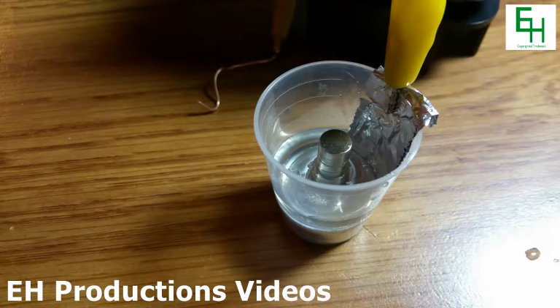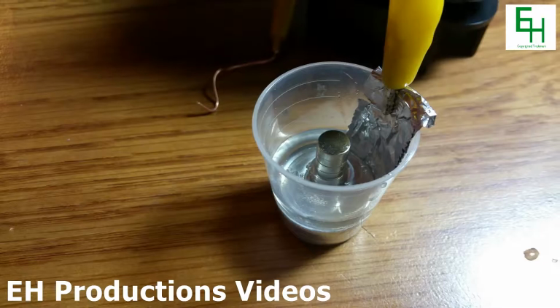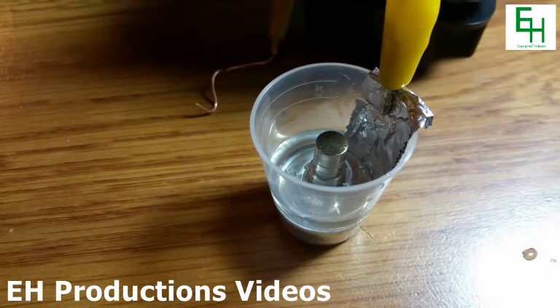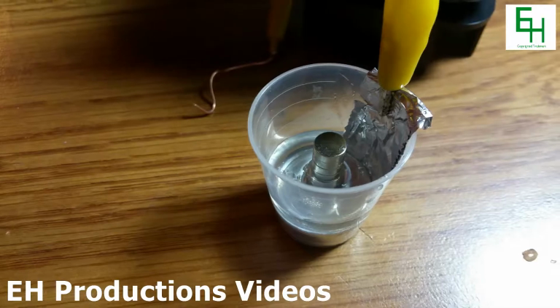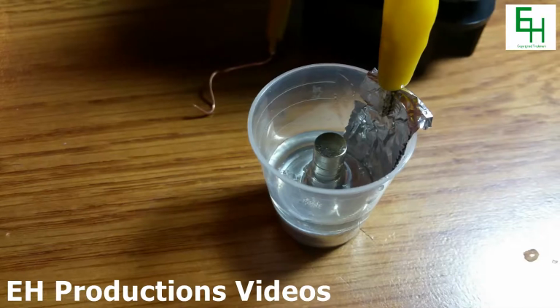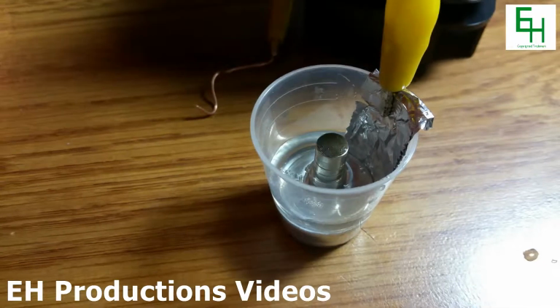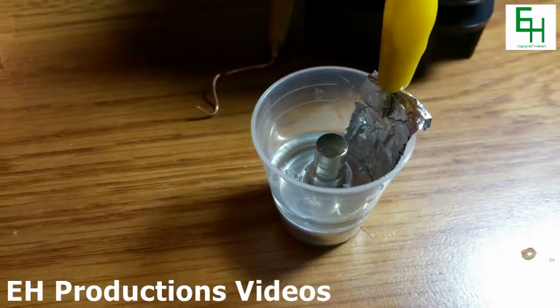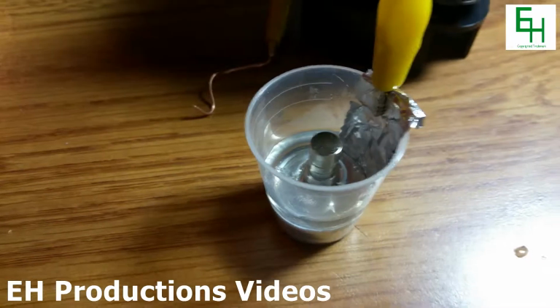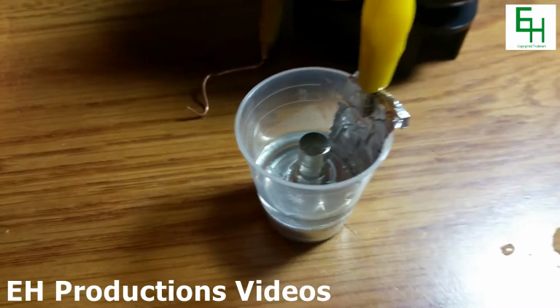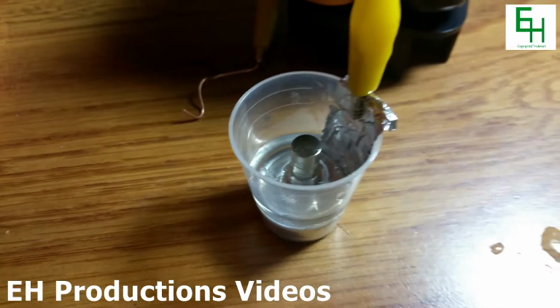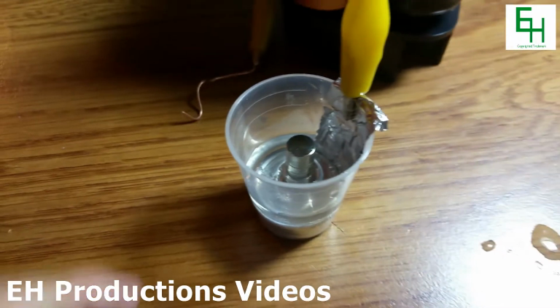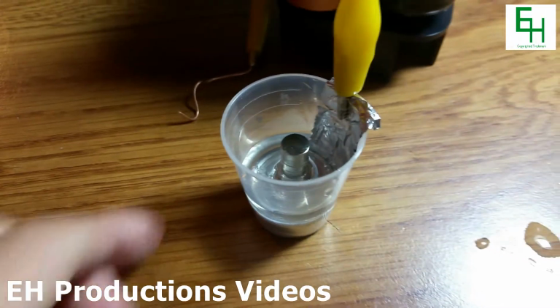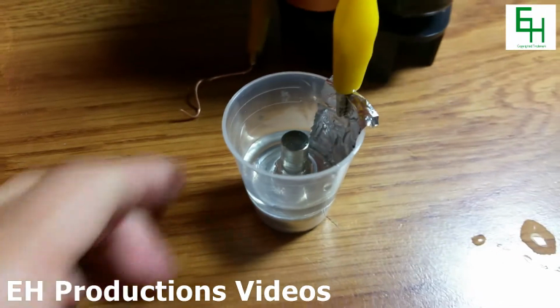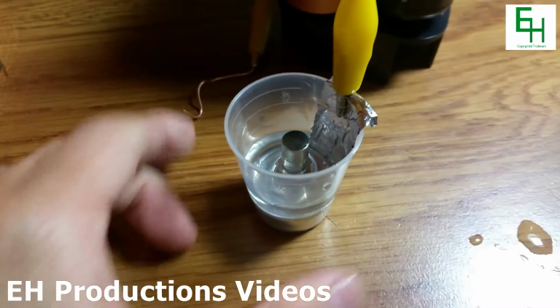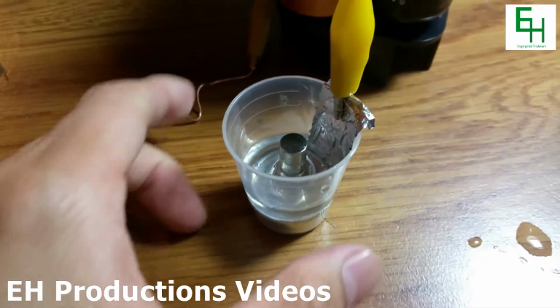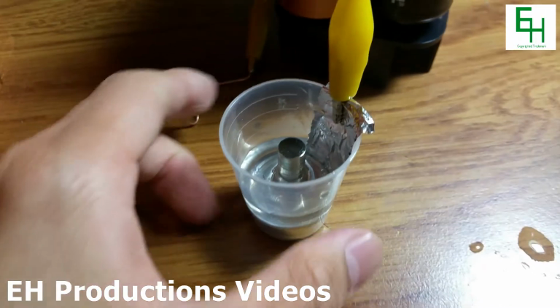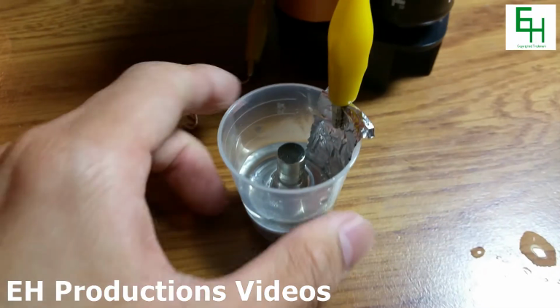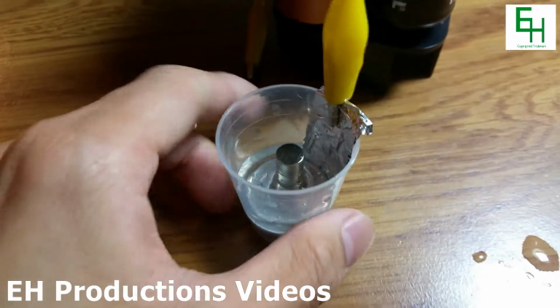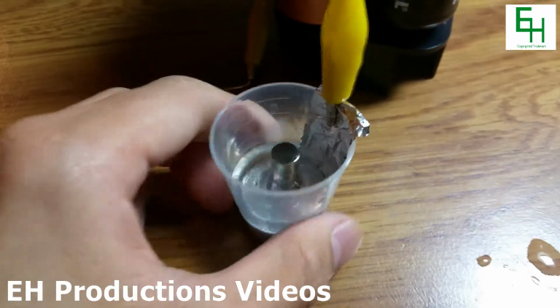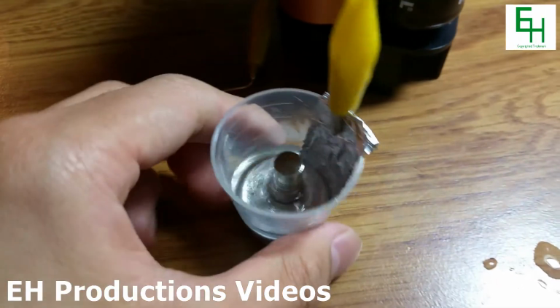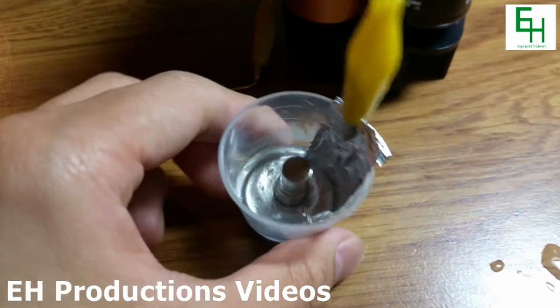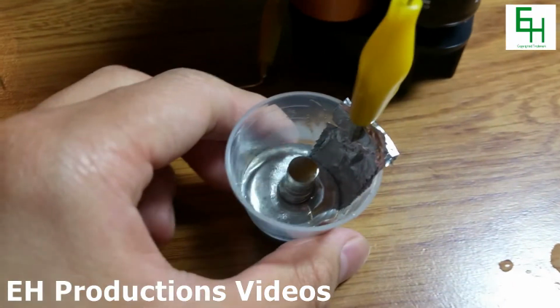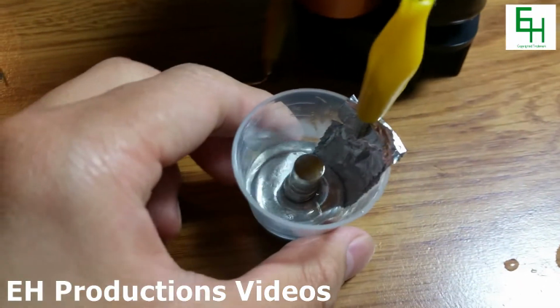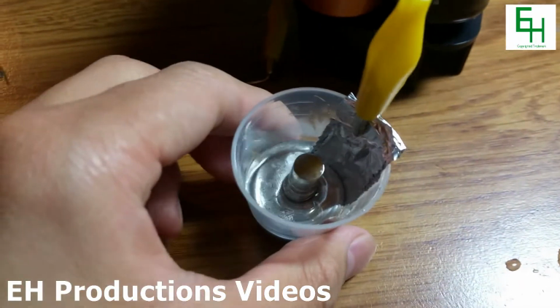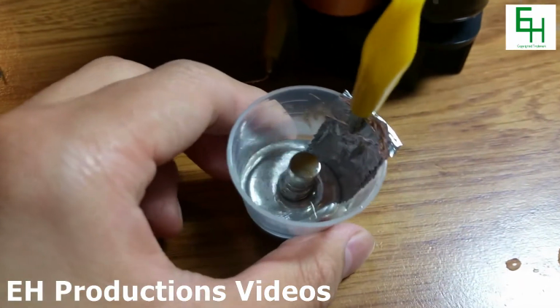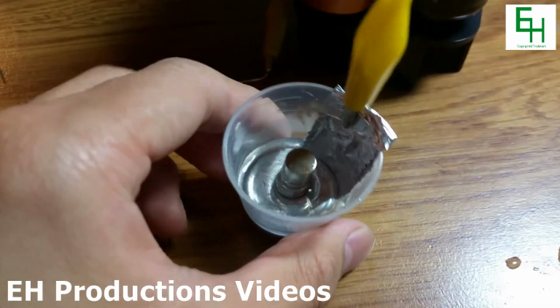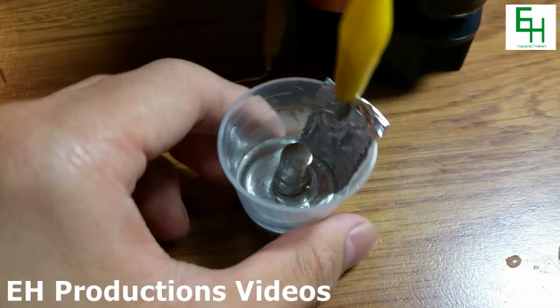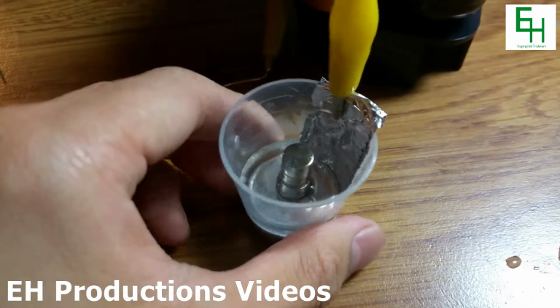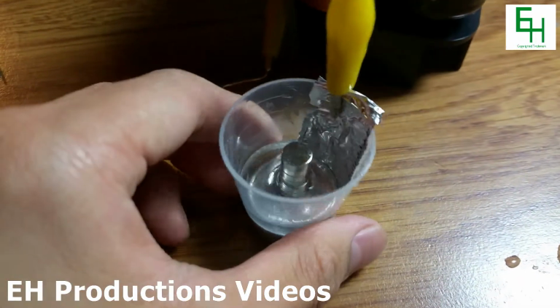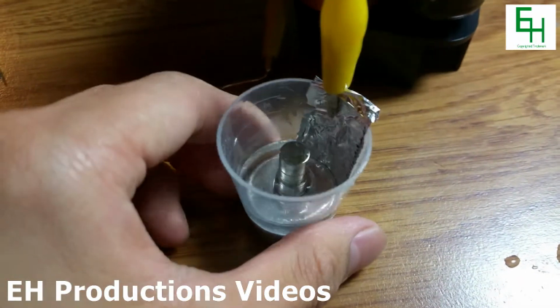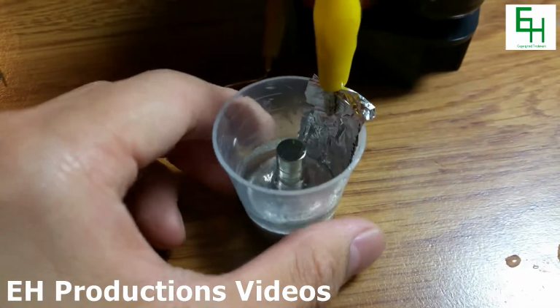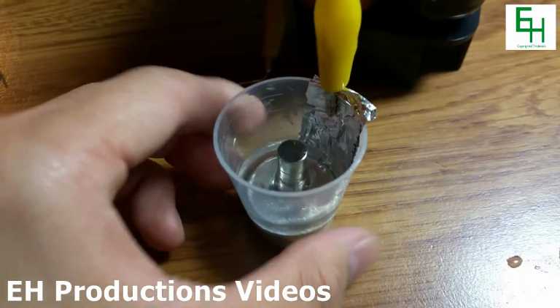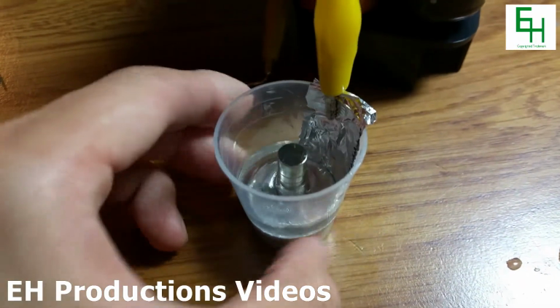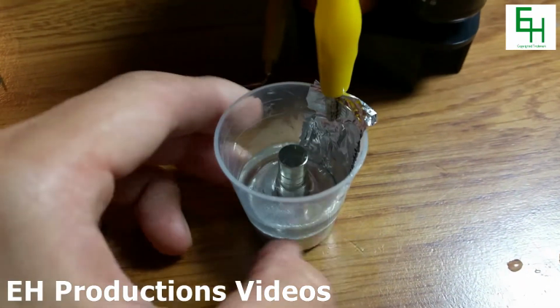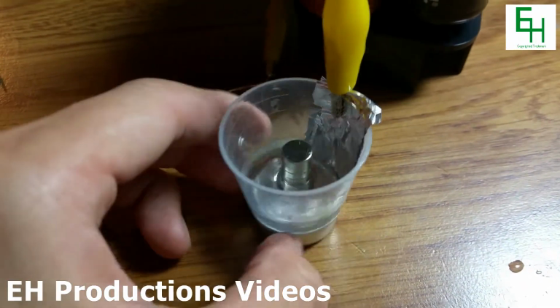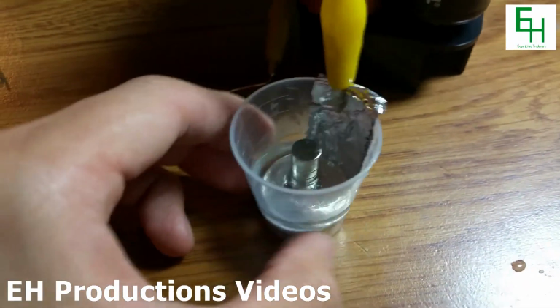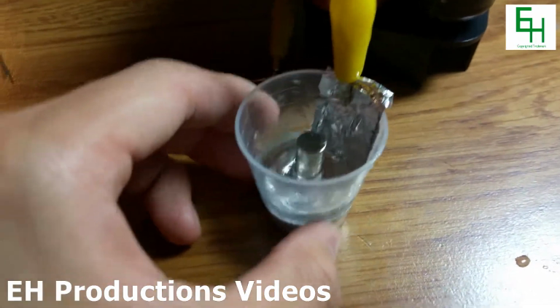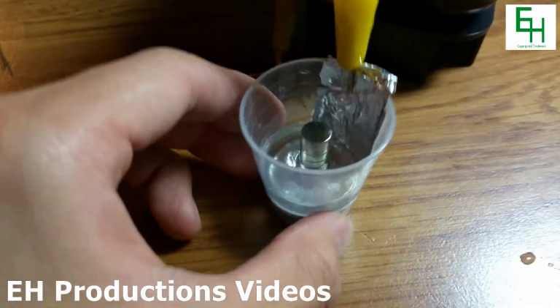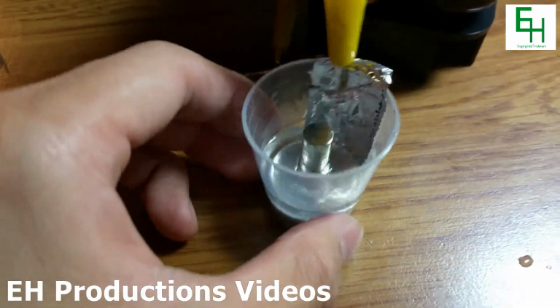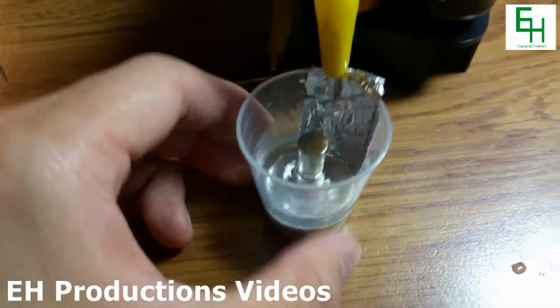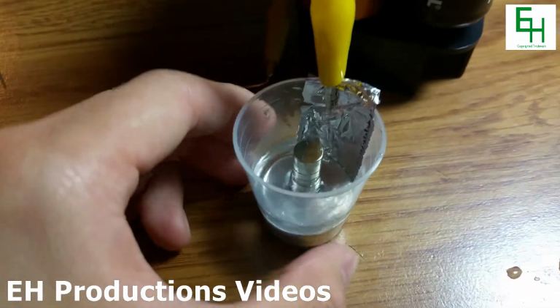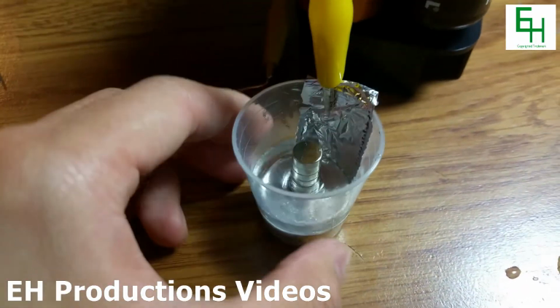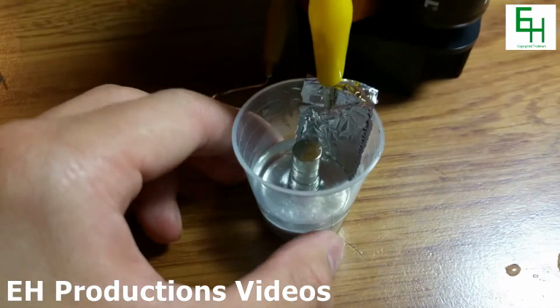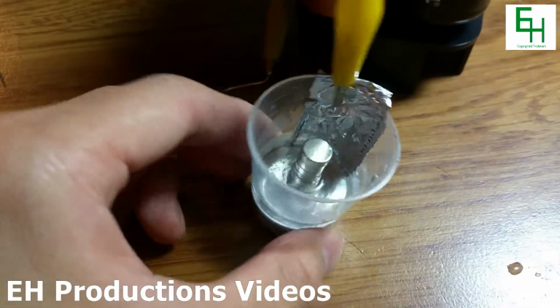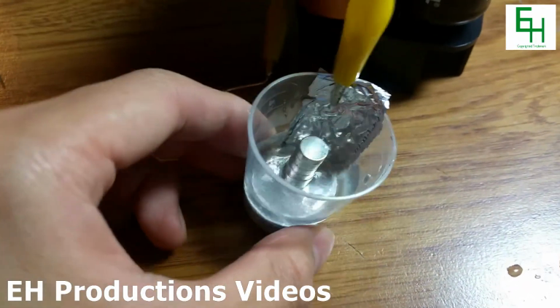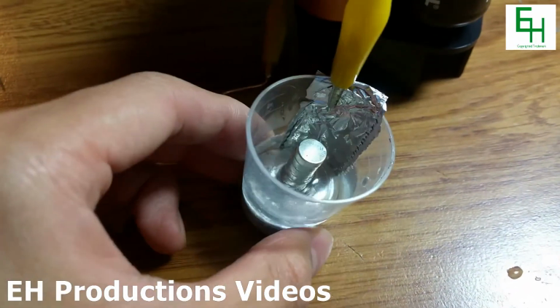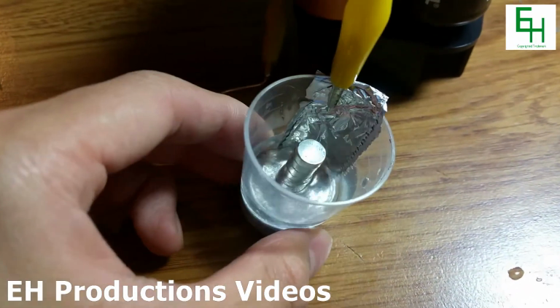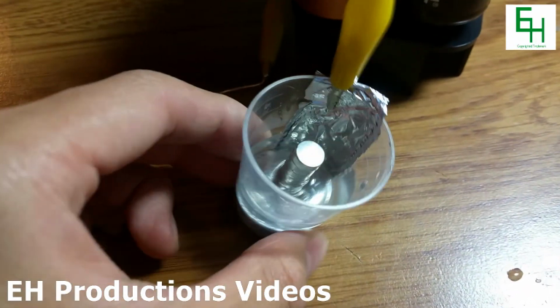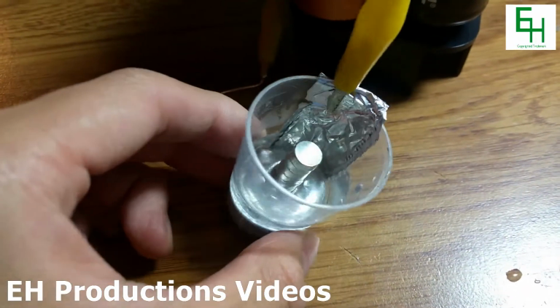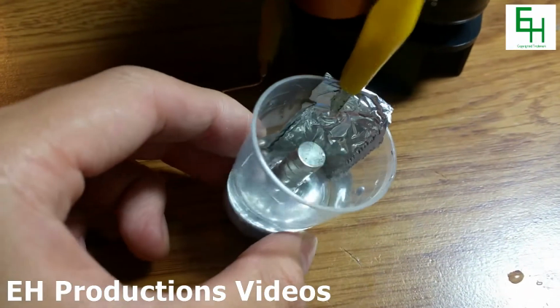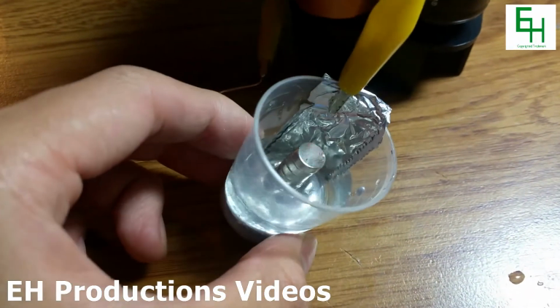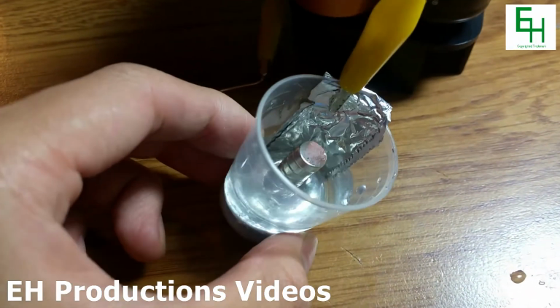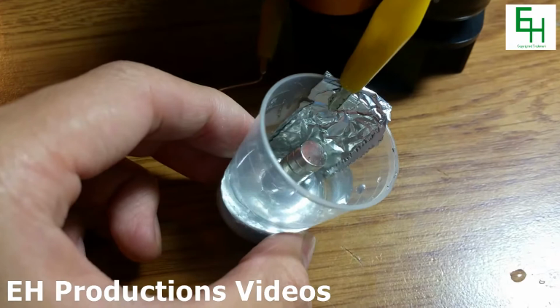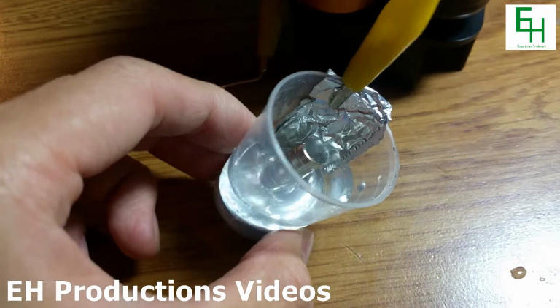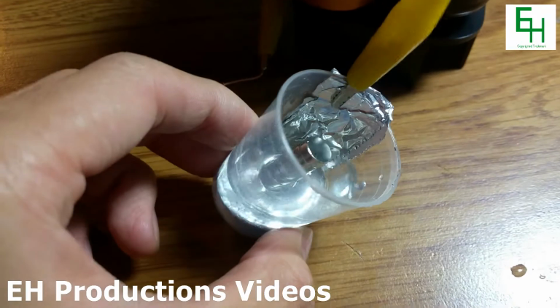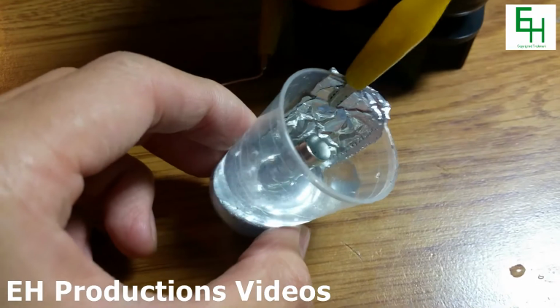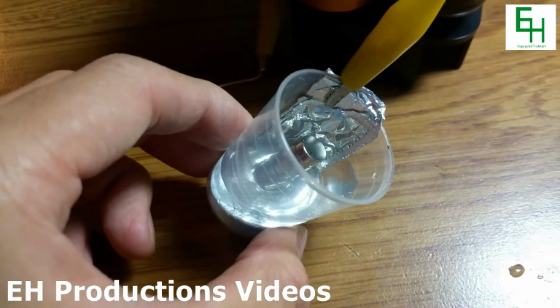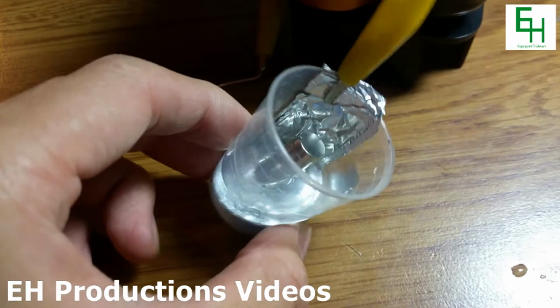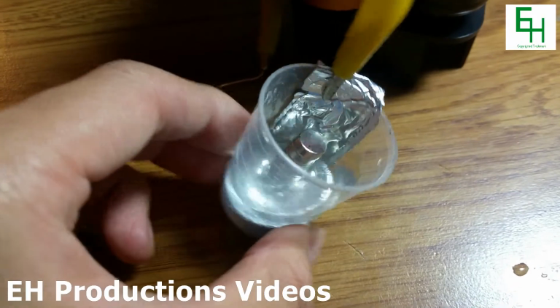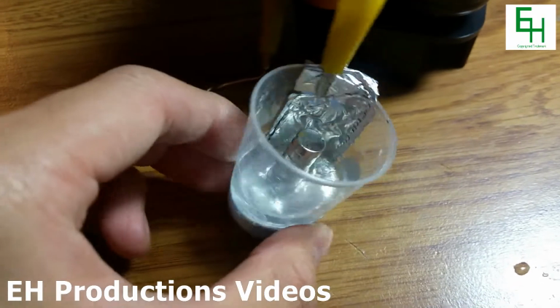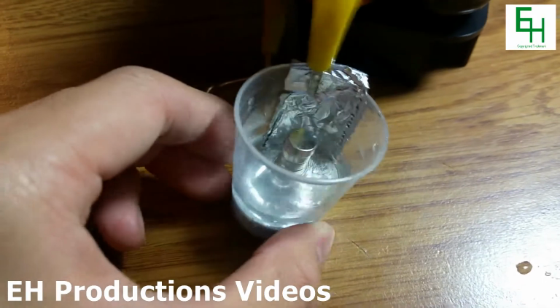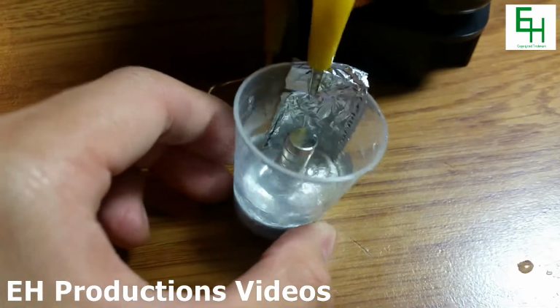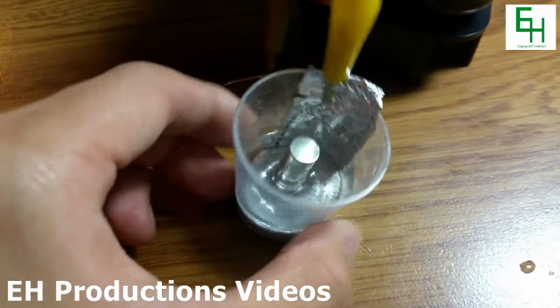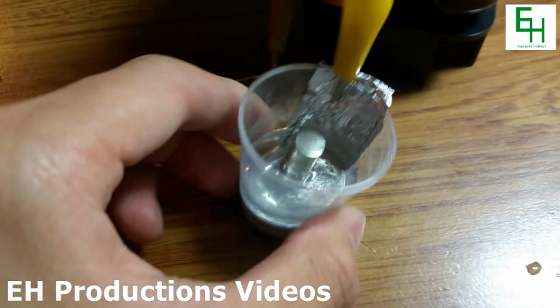Hello and welcome back. Today I have a Faraday motor using gallium instead of mercury.